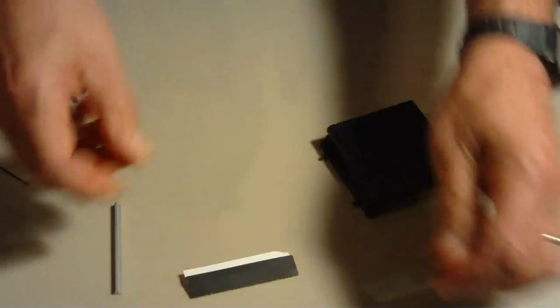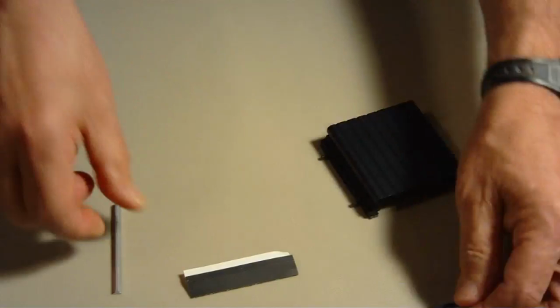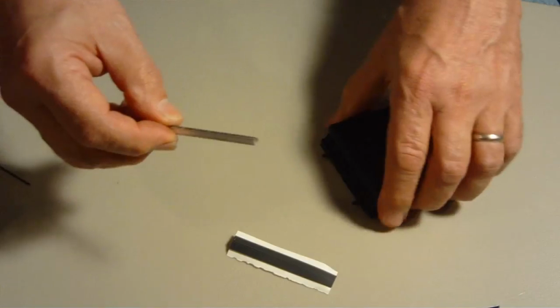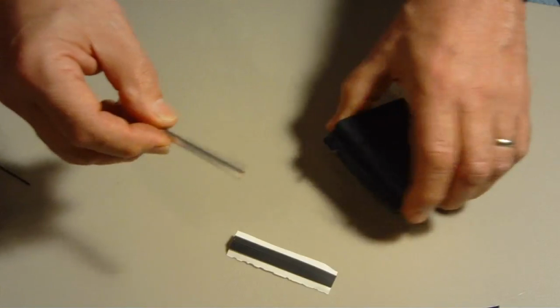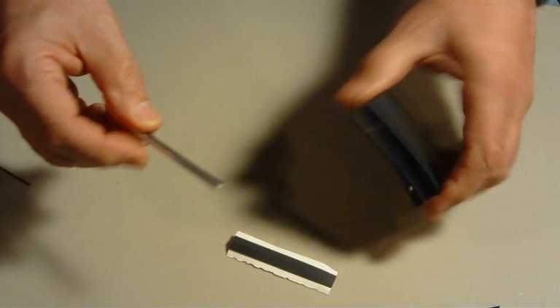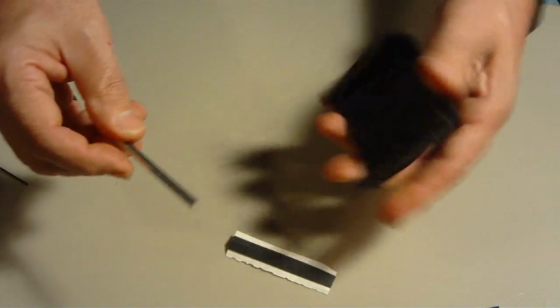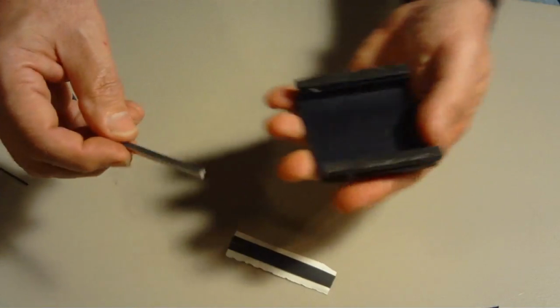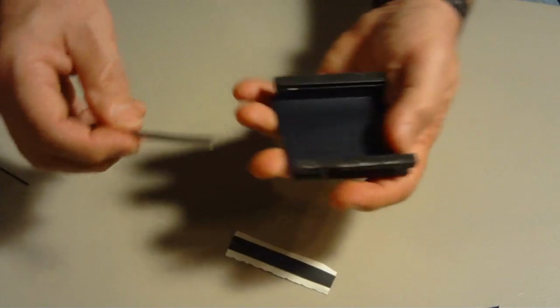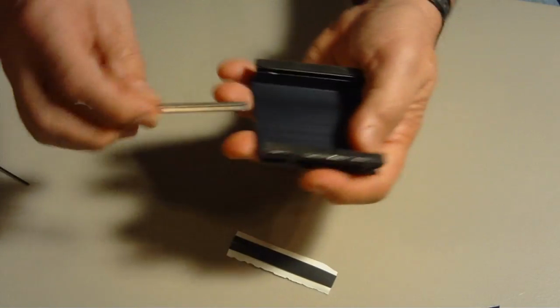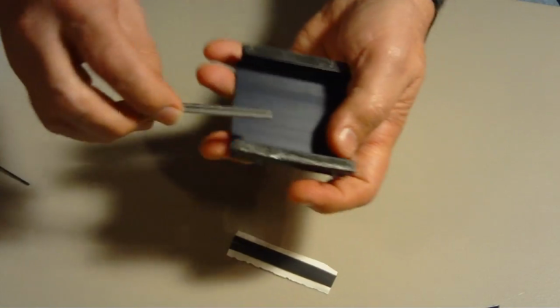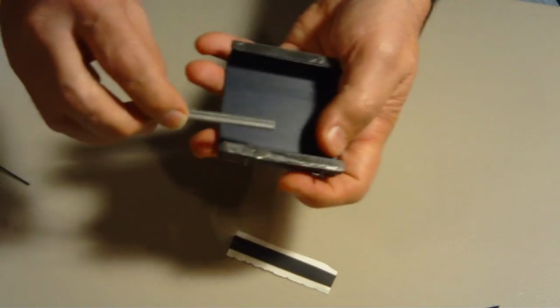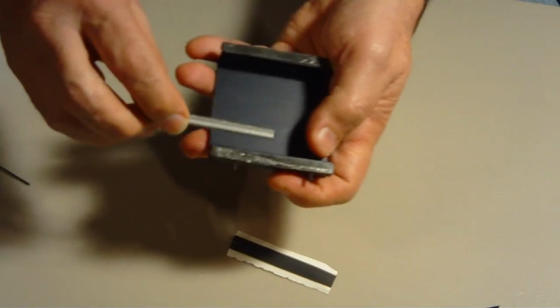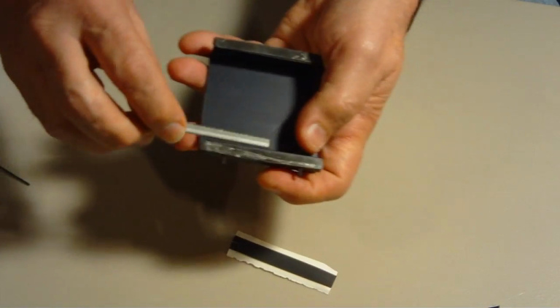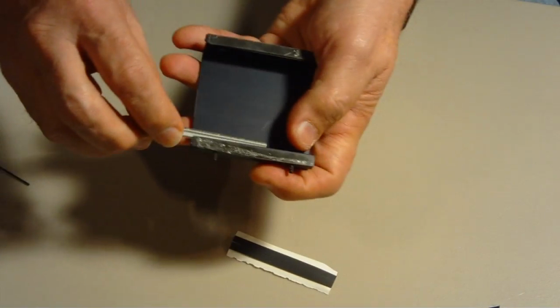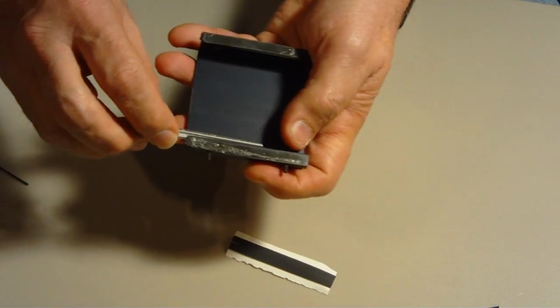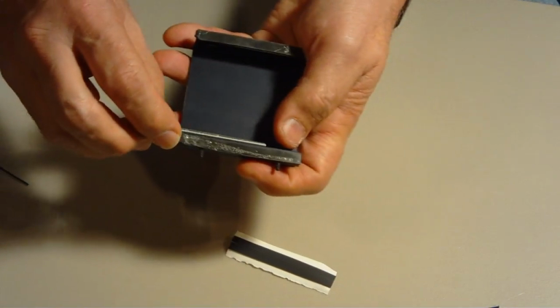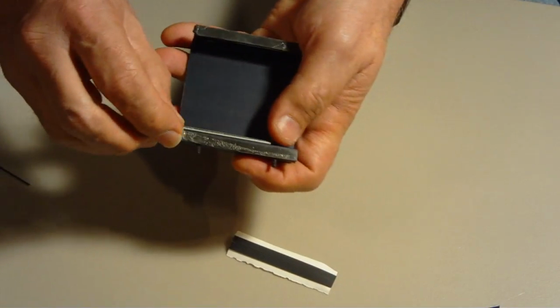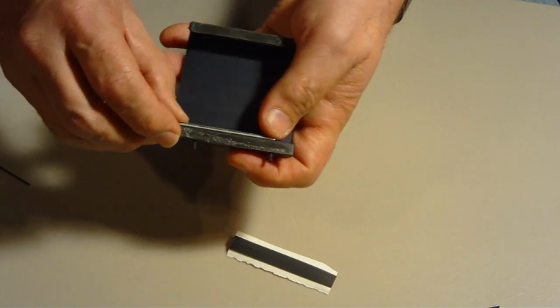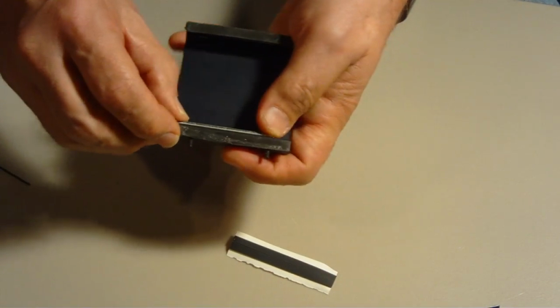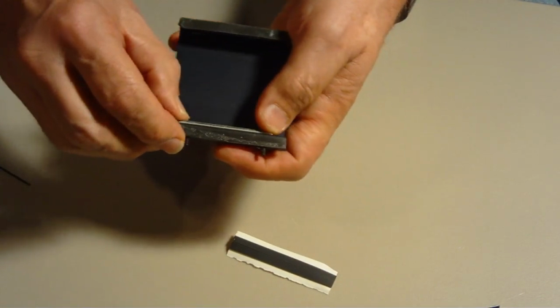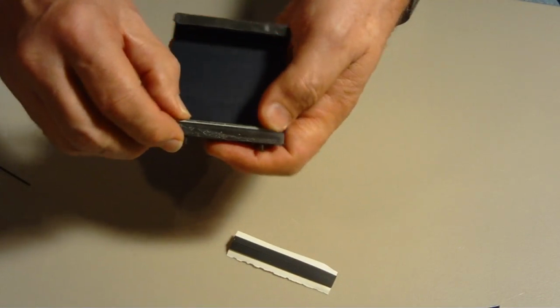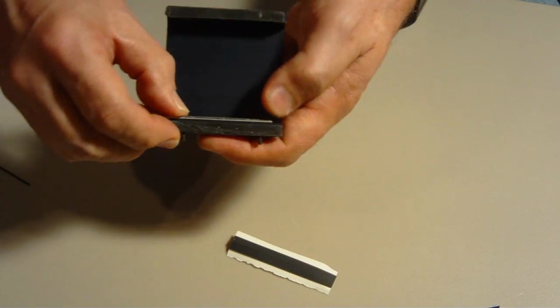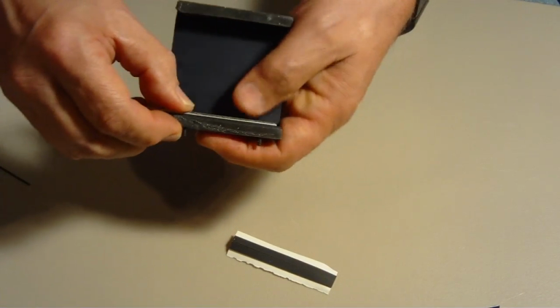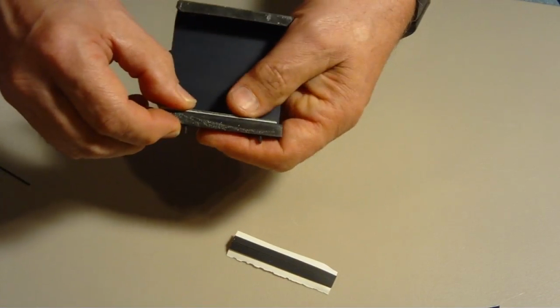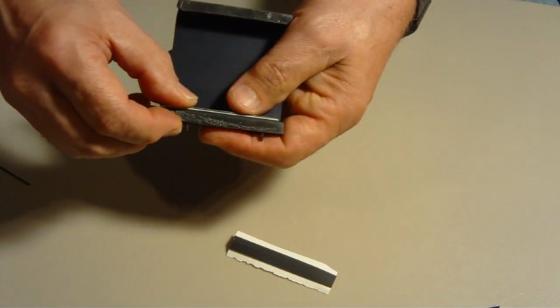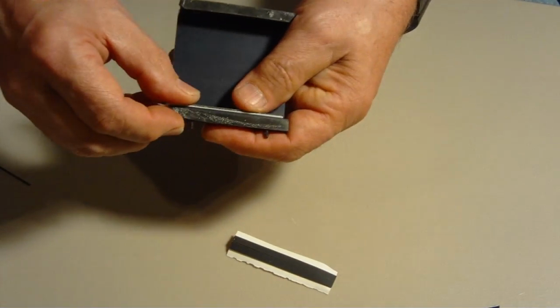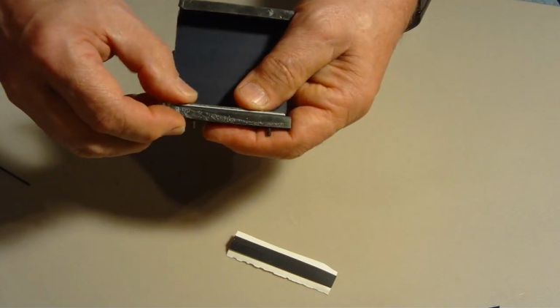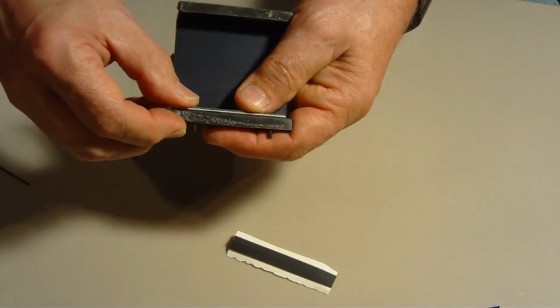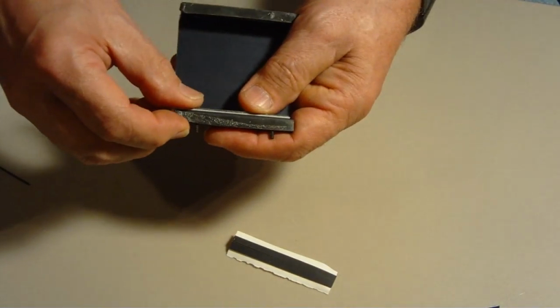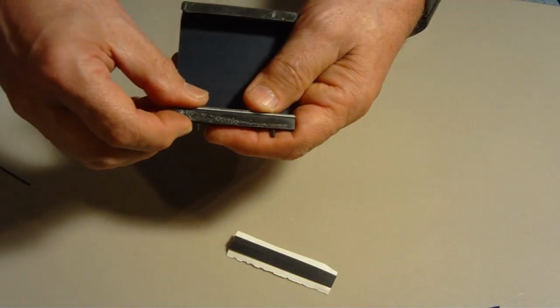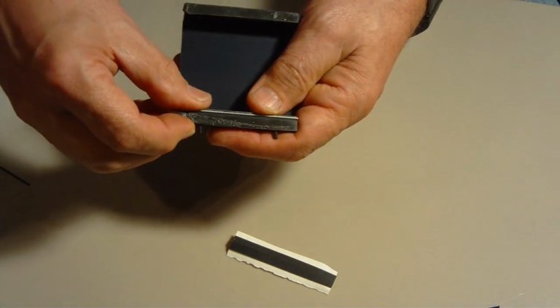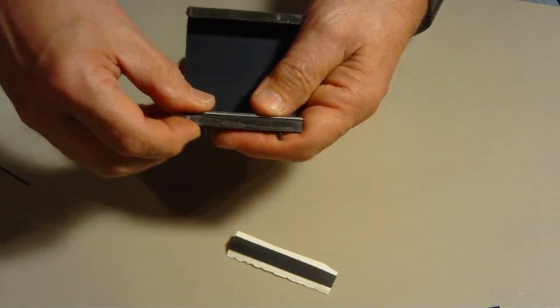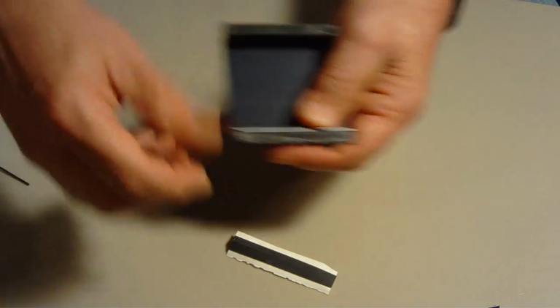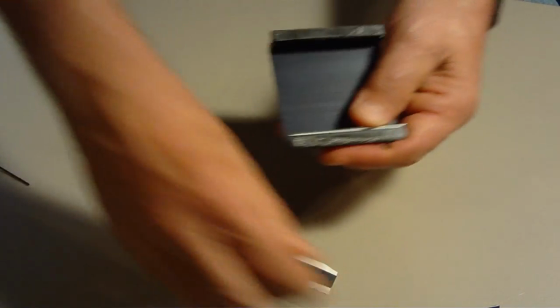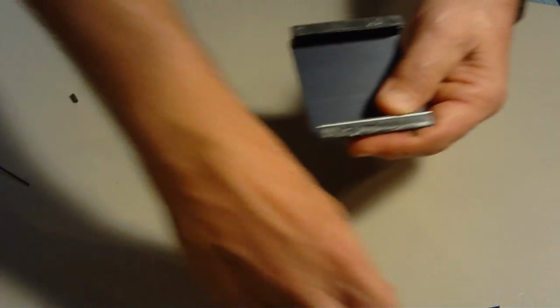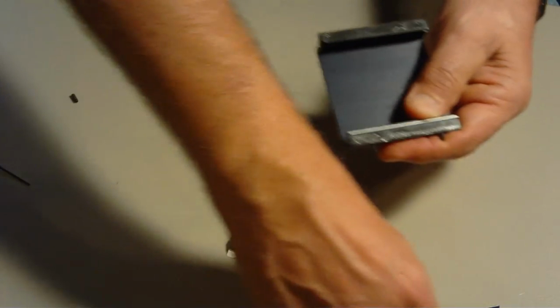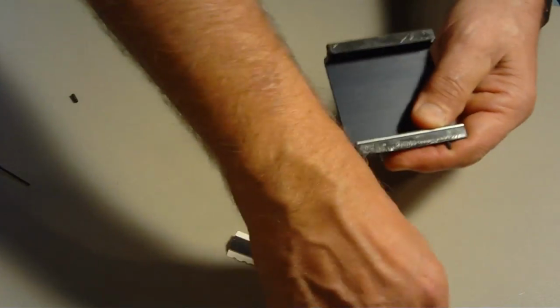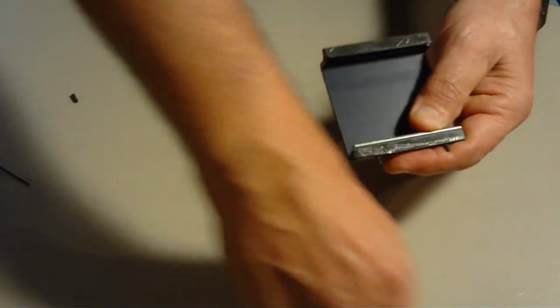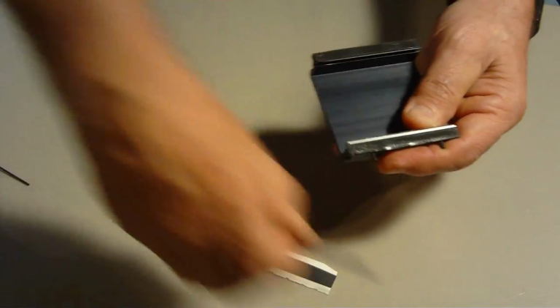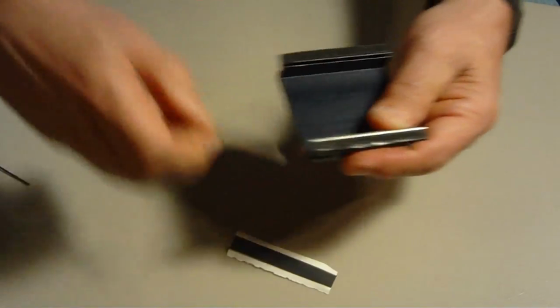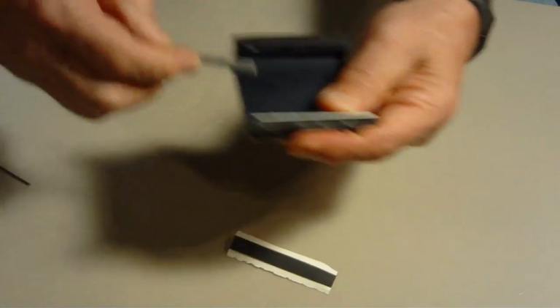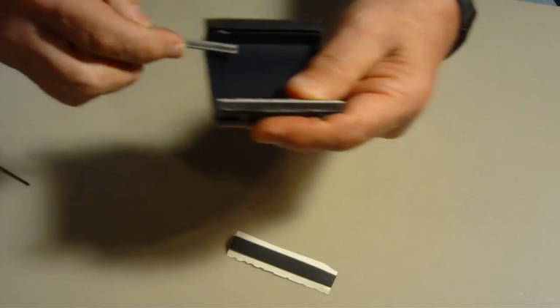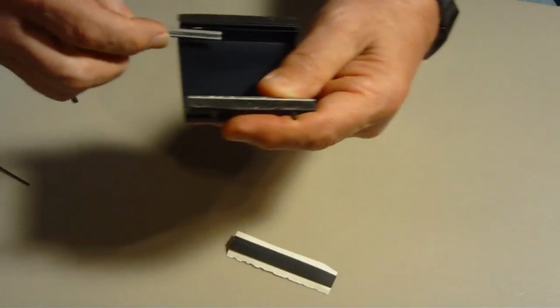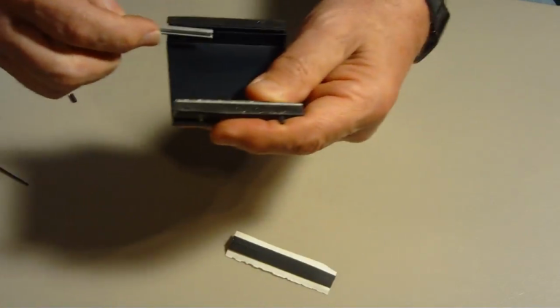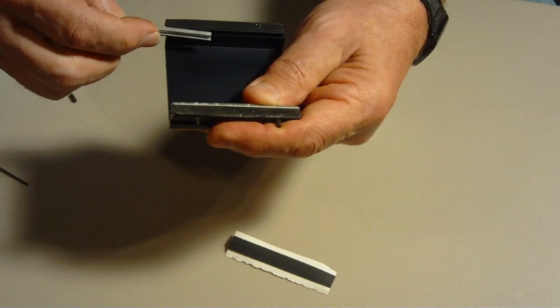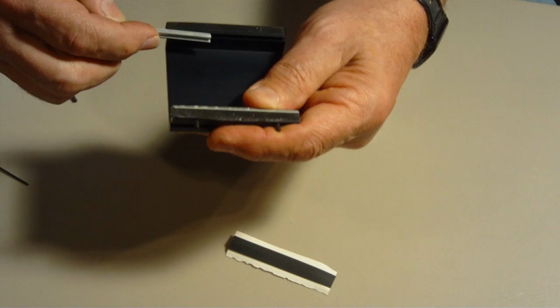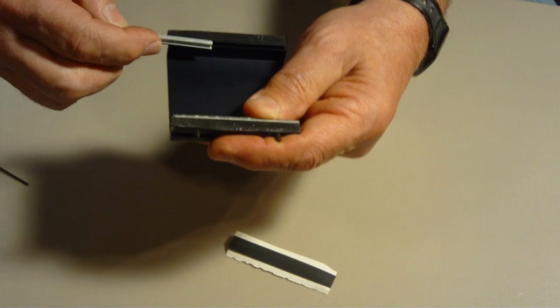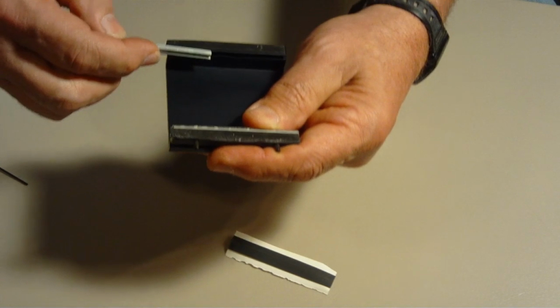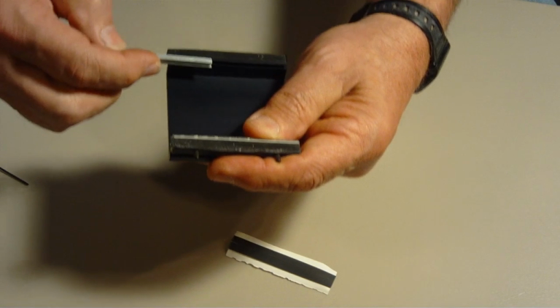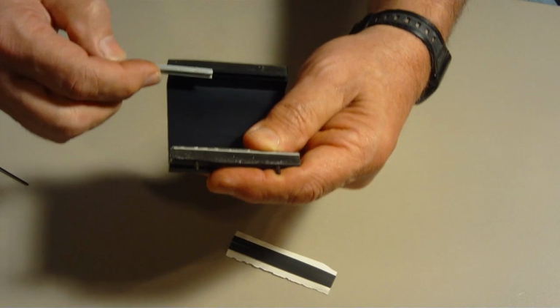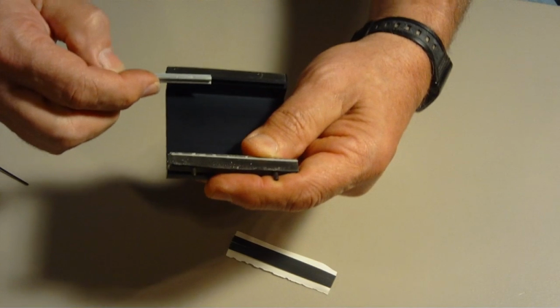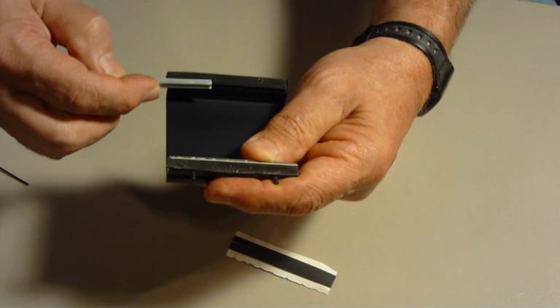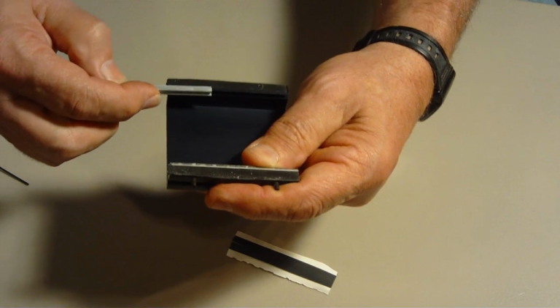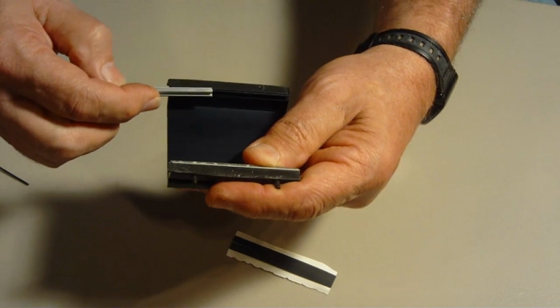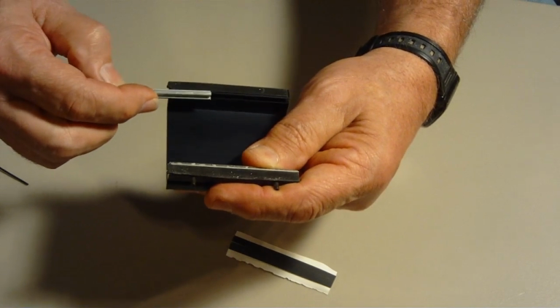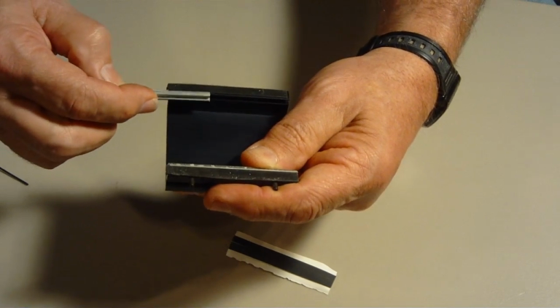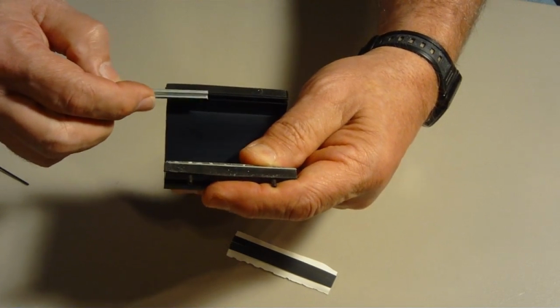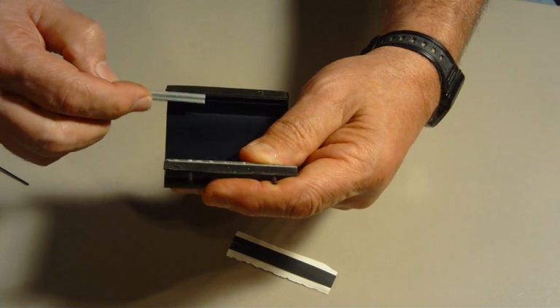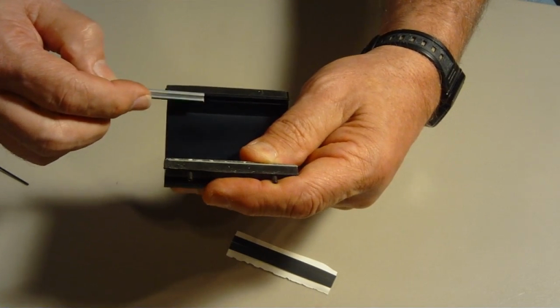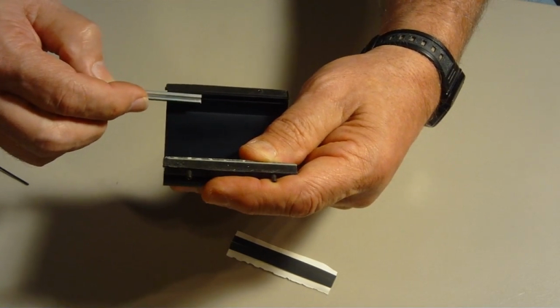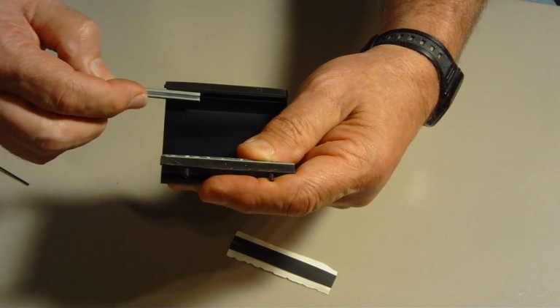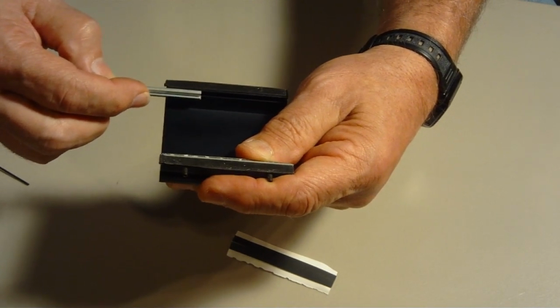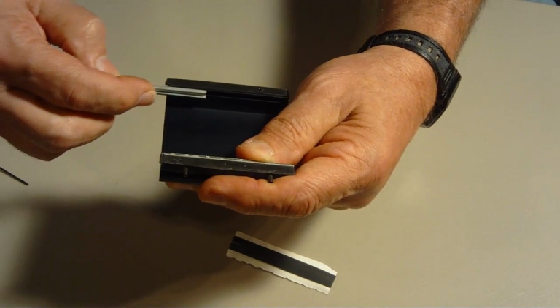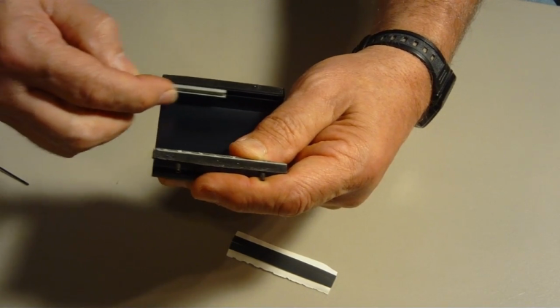Next, see where the bar slides into the grooves on the inside of the bridge. They will be loose until they are clamped against the guitar neck.